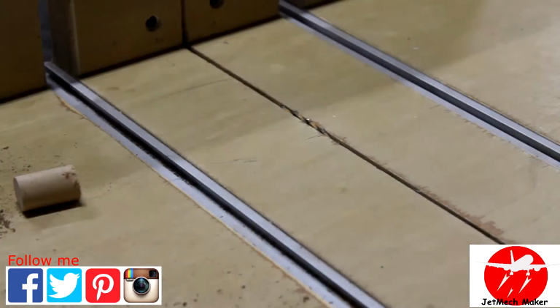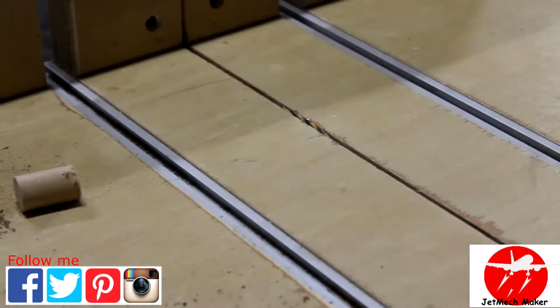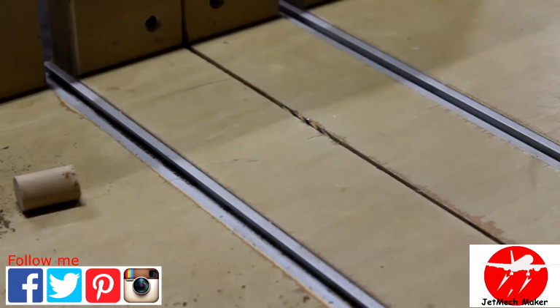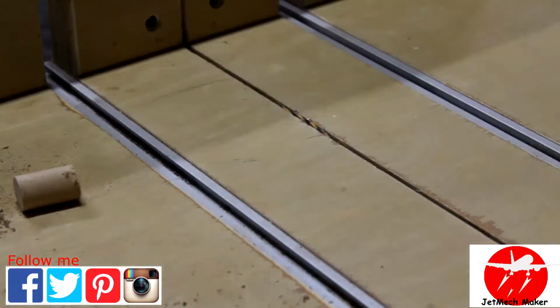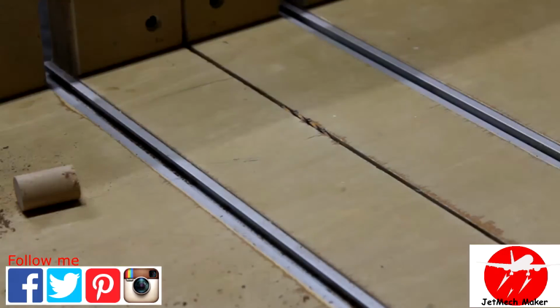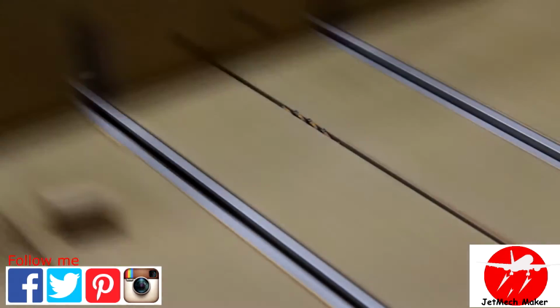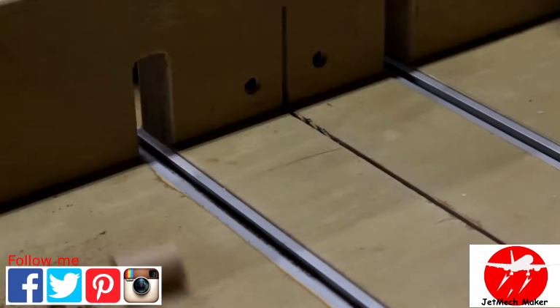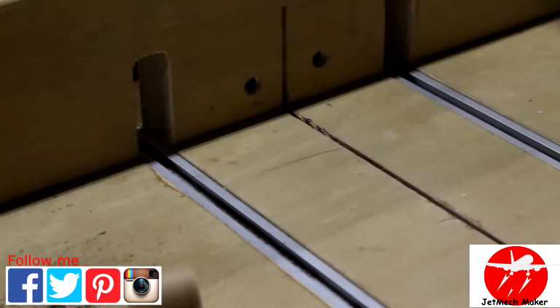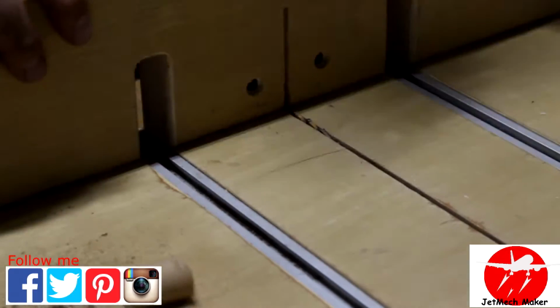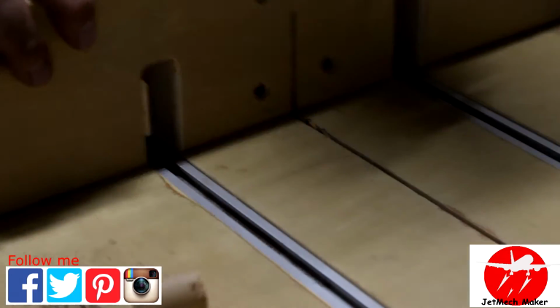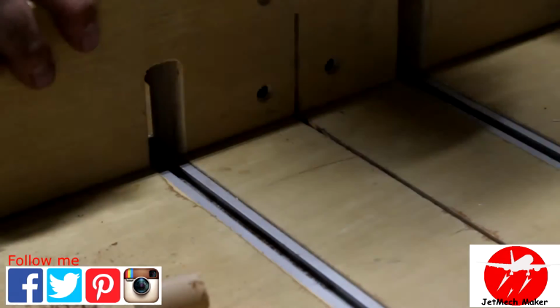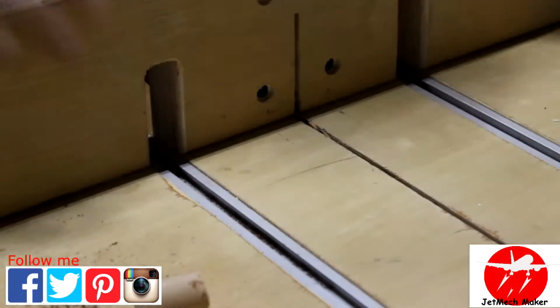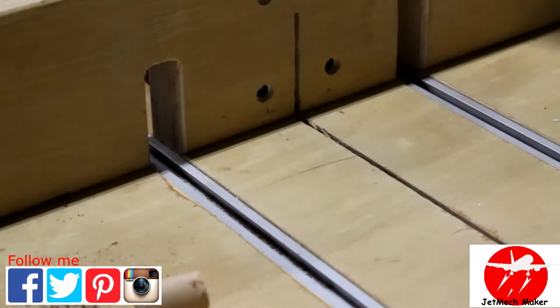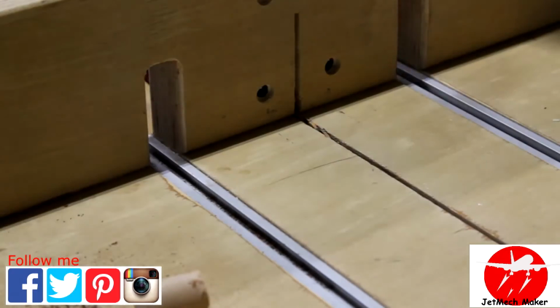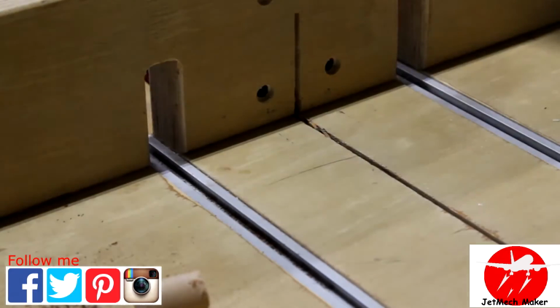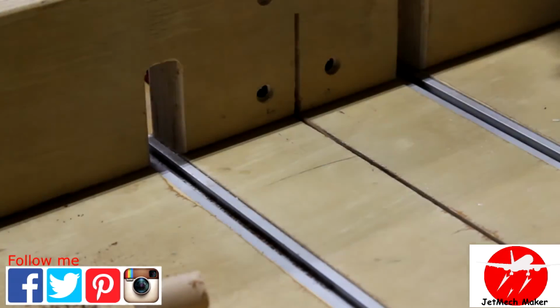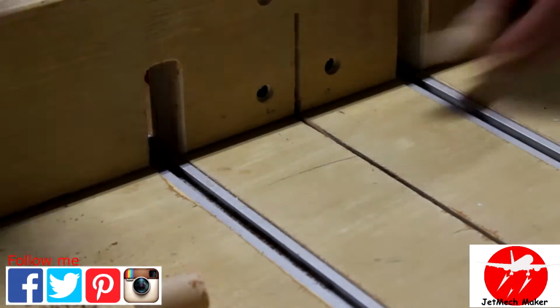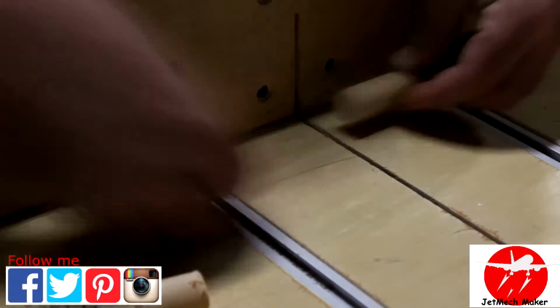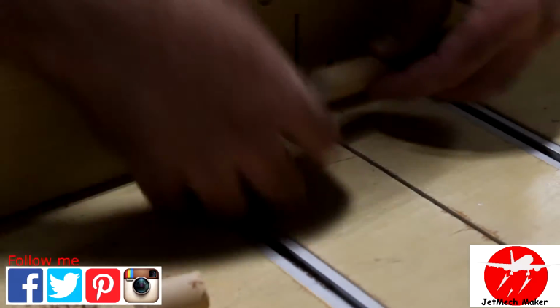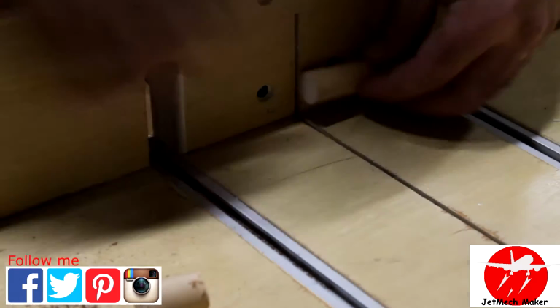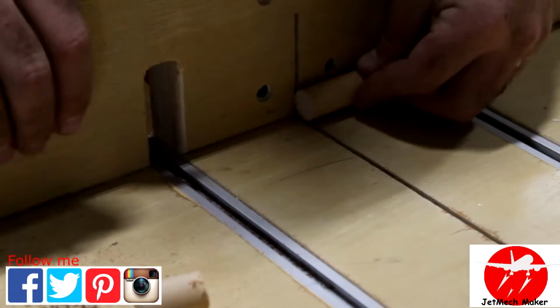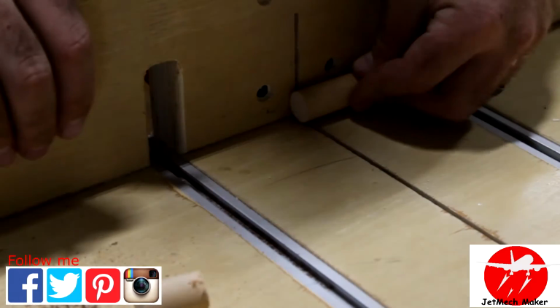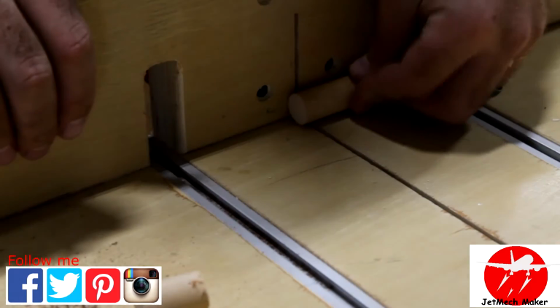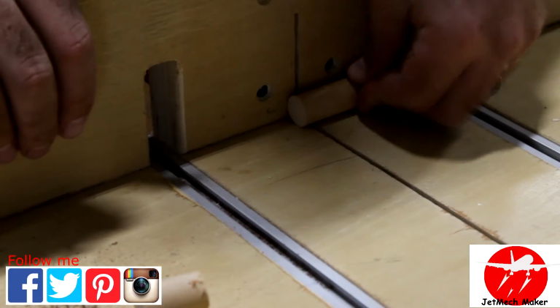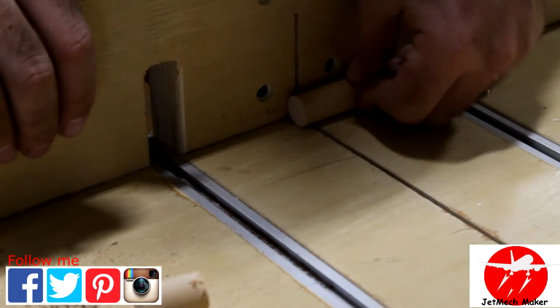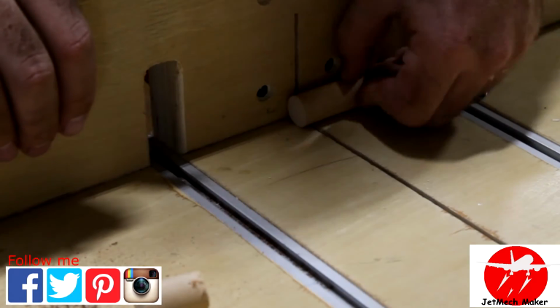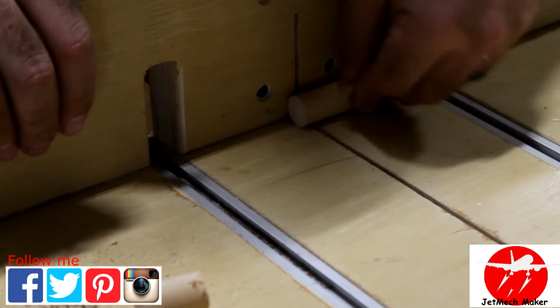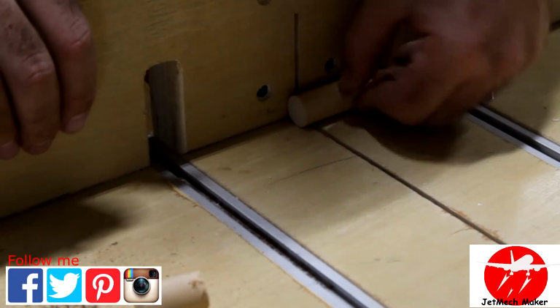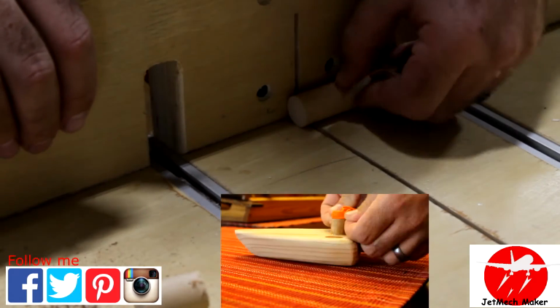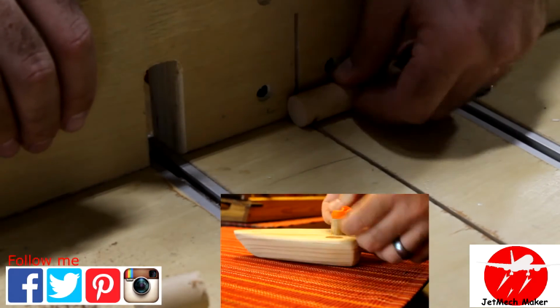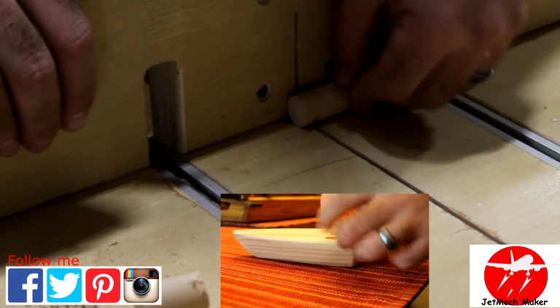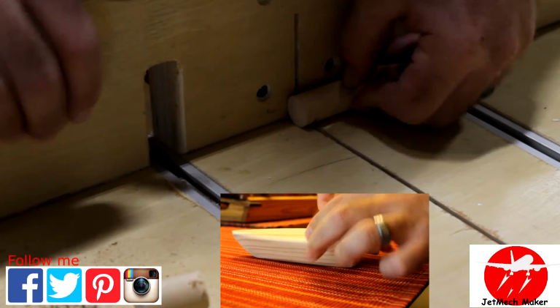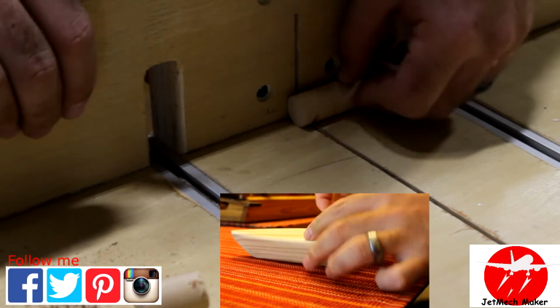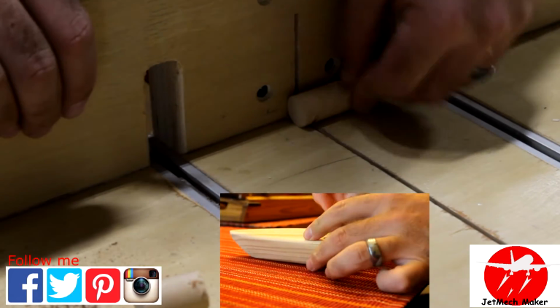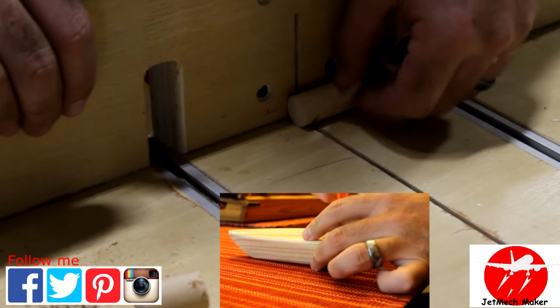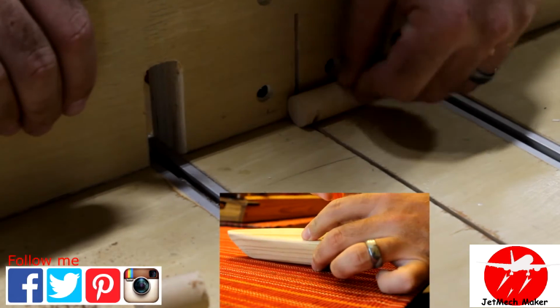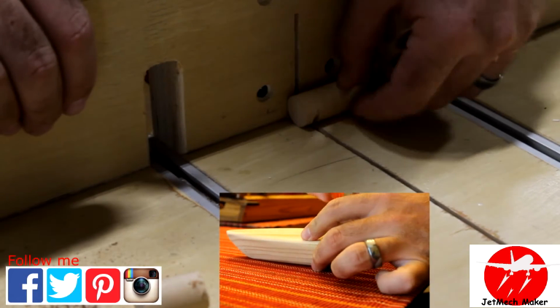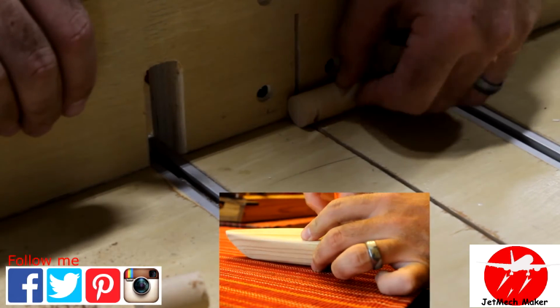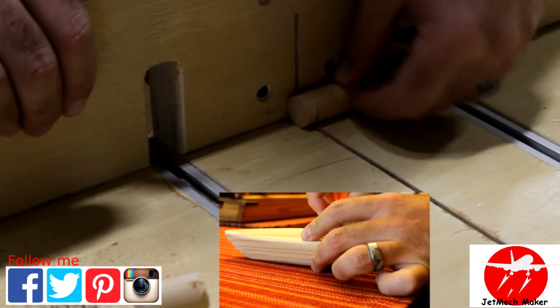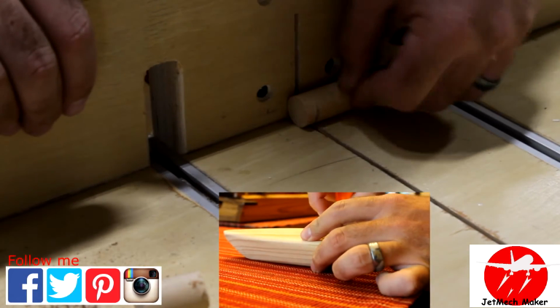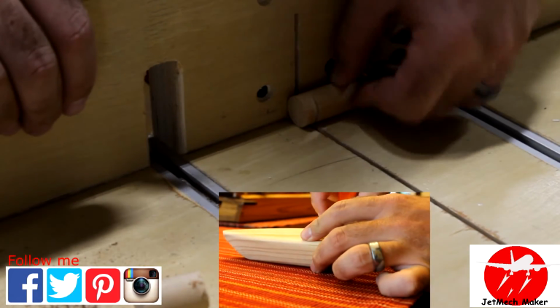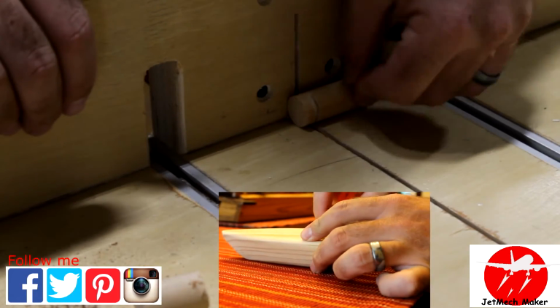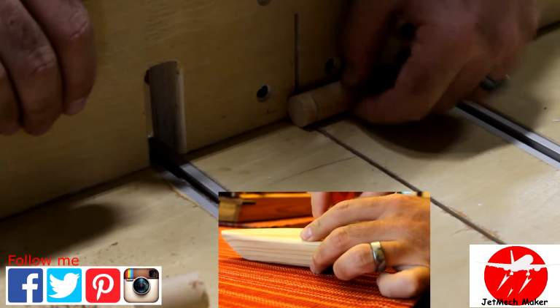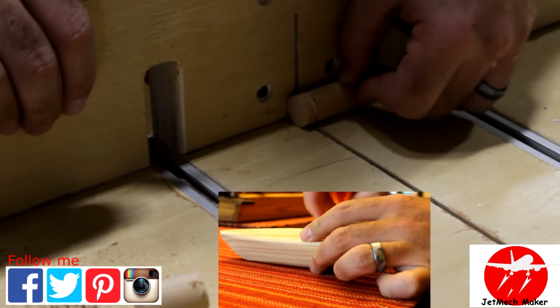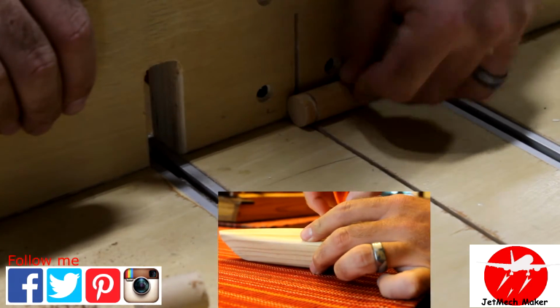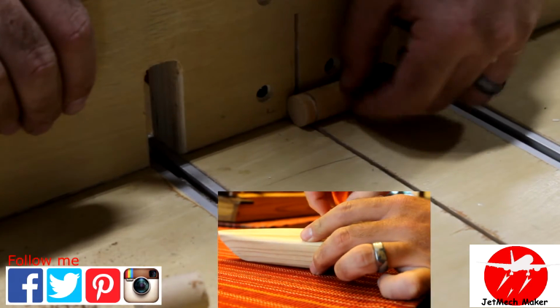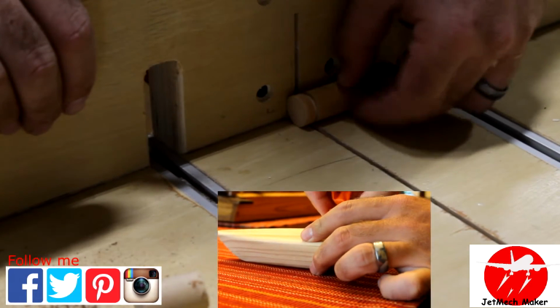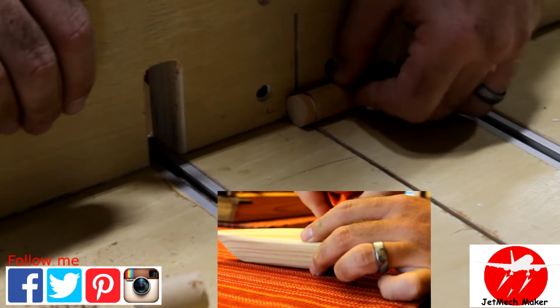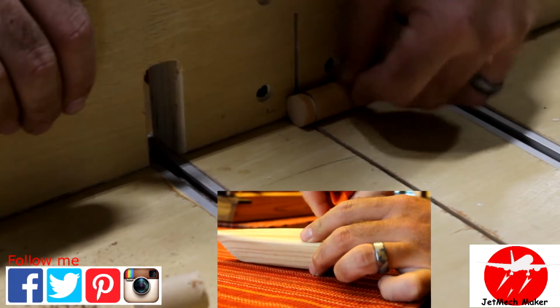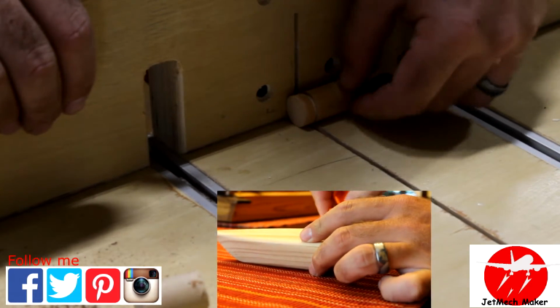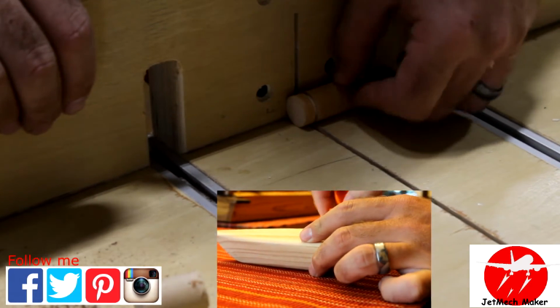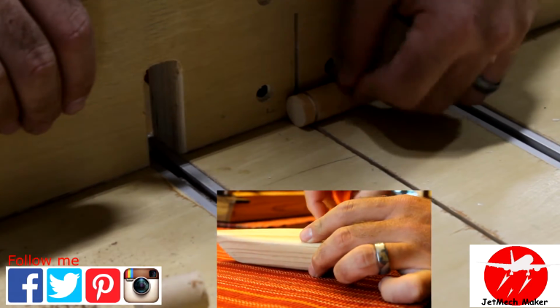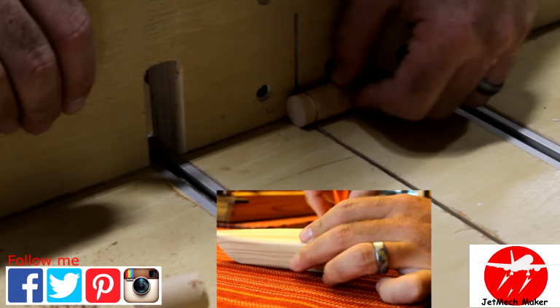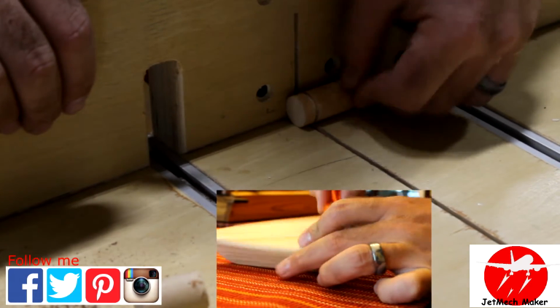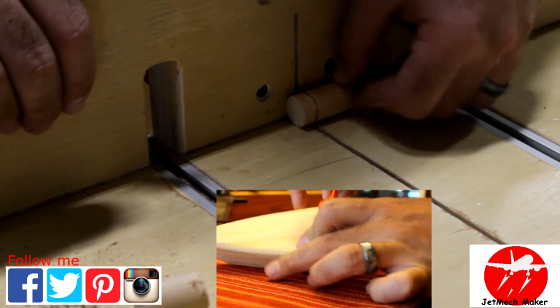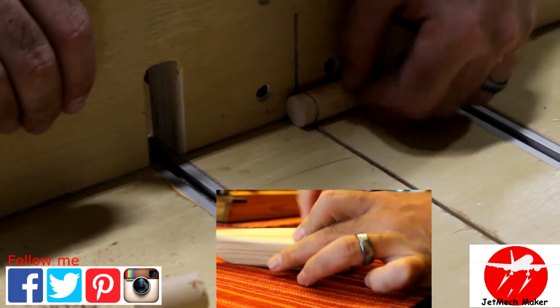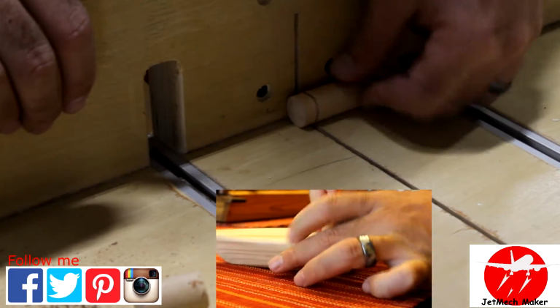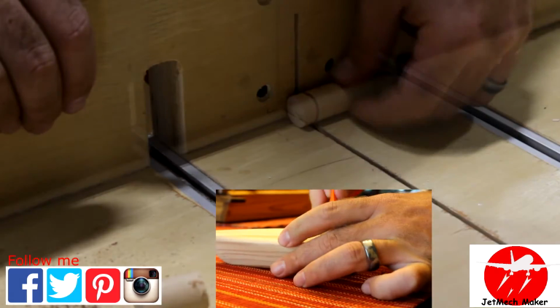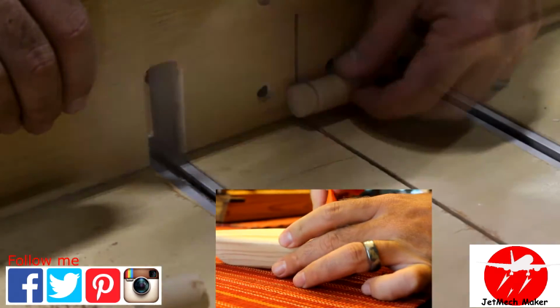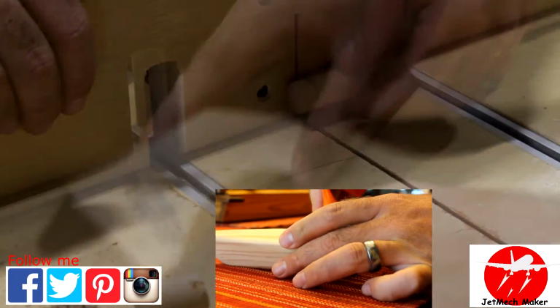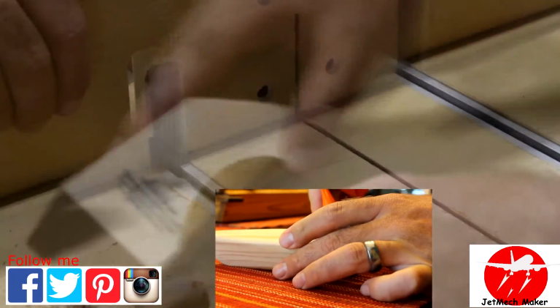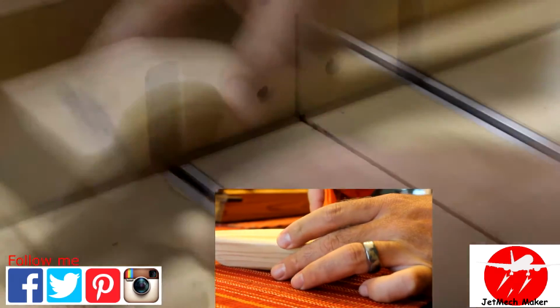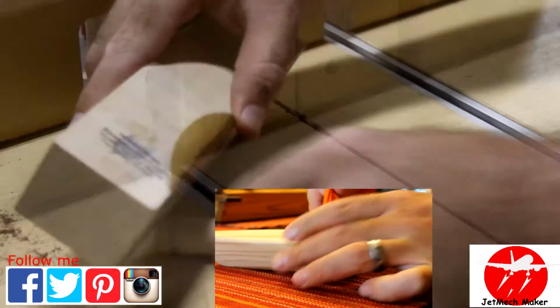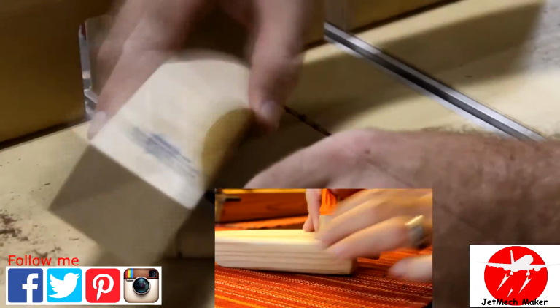Back to the table saw we'll cut a groove in our top dowel. That's just to help hold the lip of the balloon to keep it from slipping off.